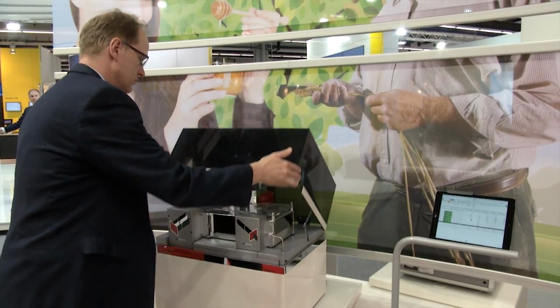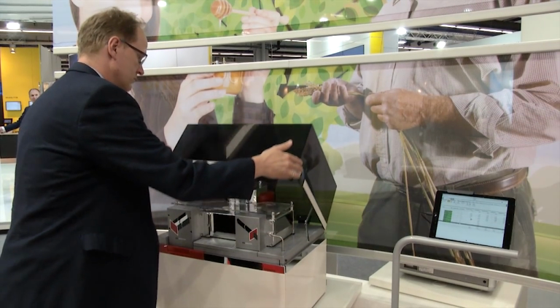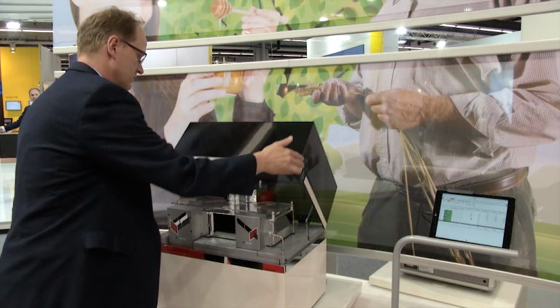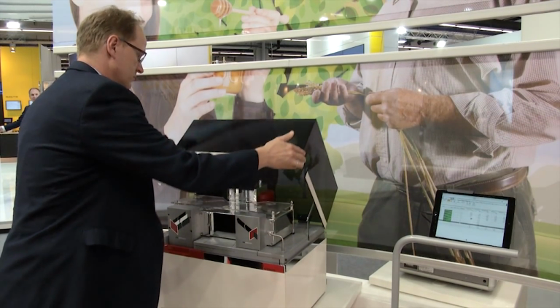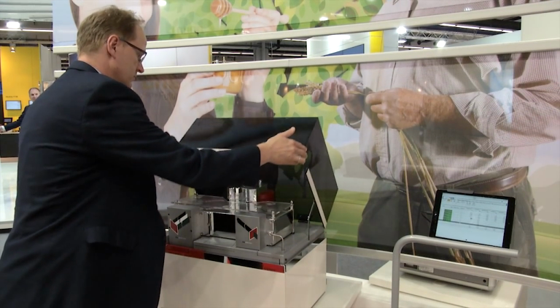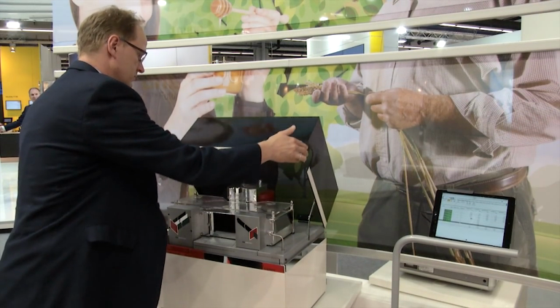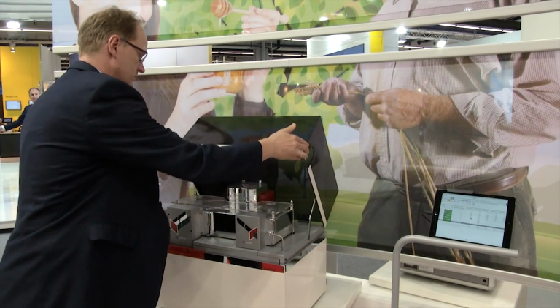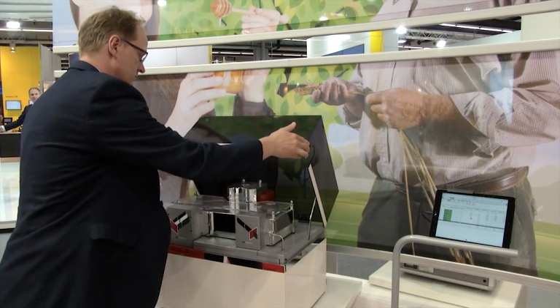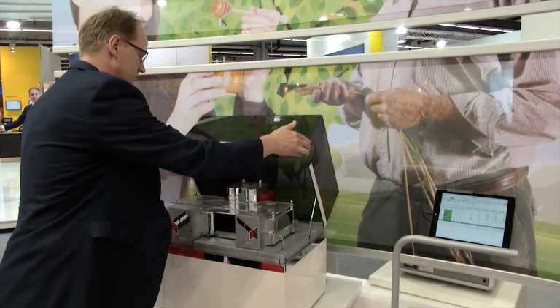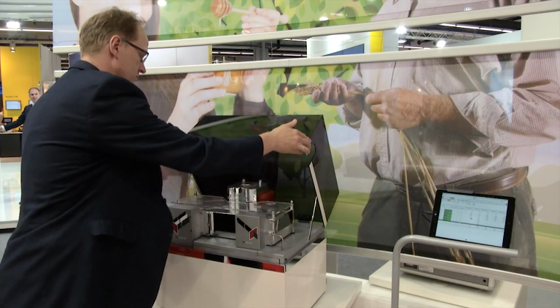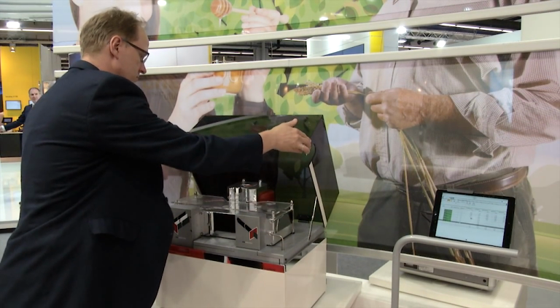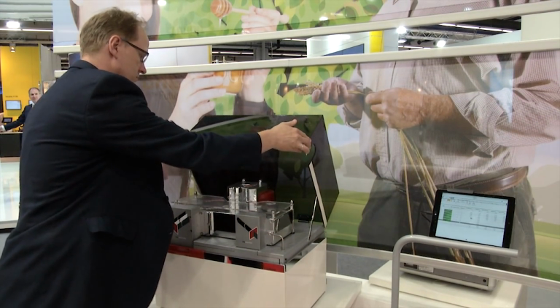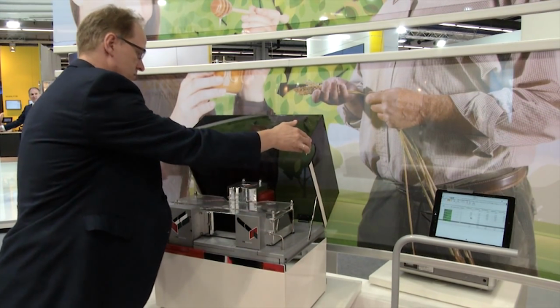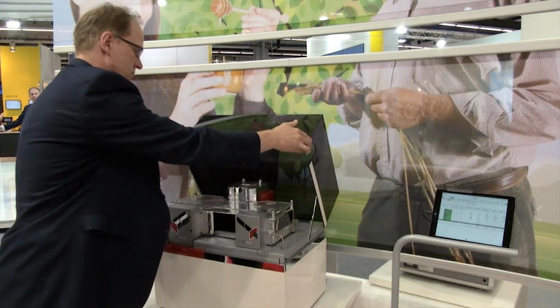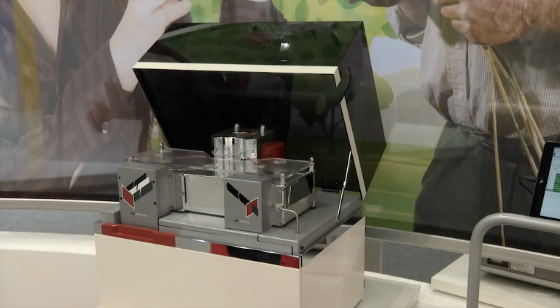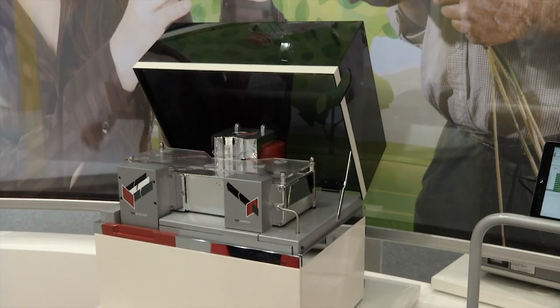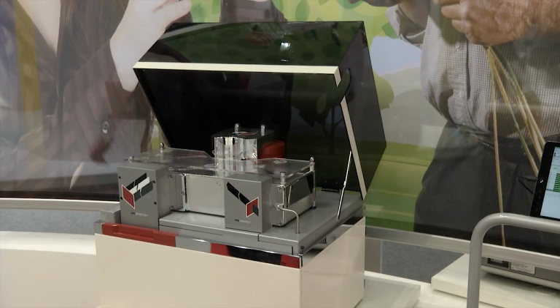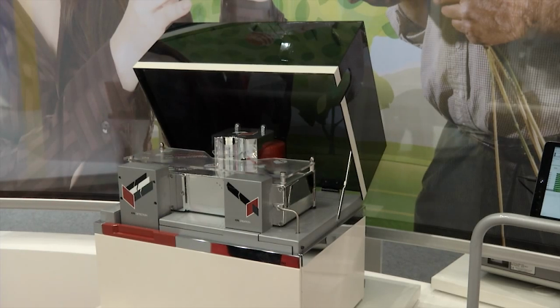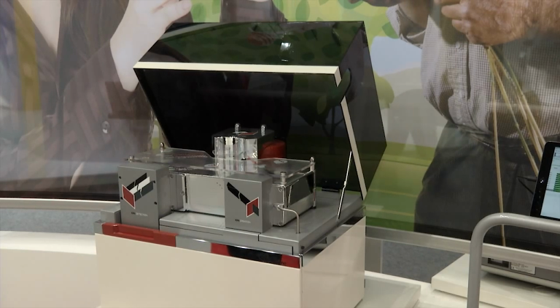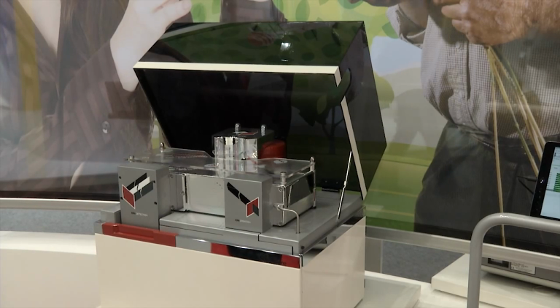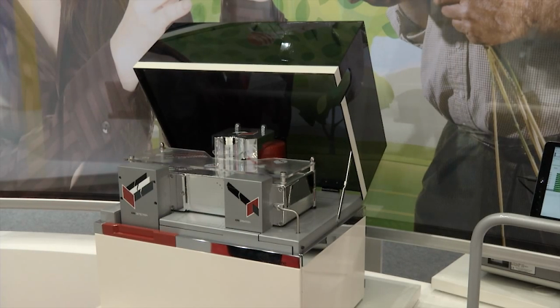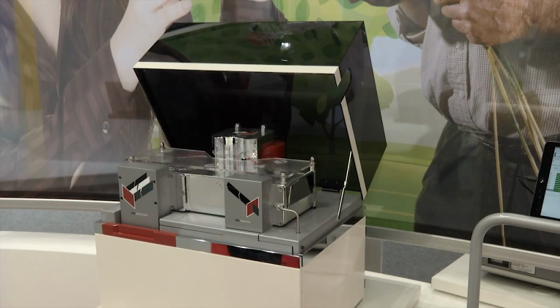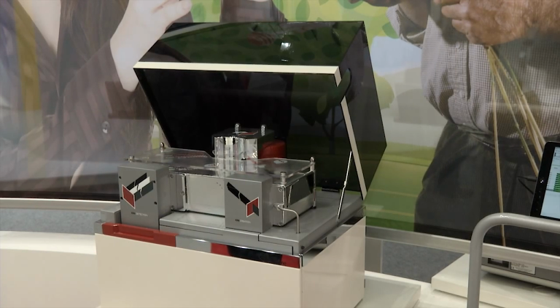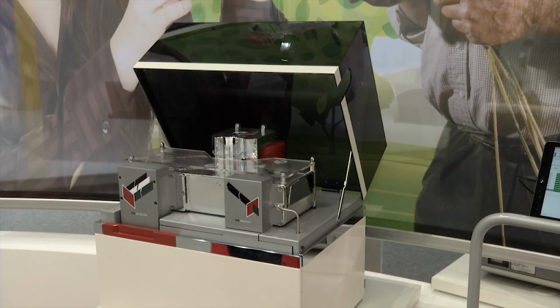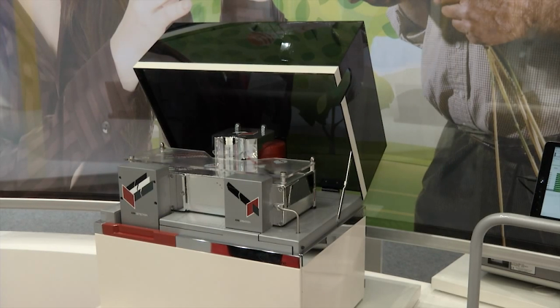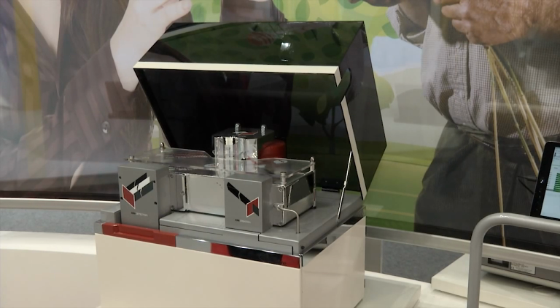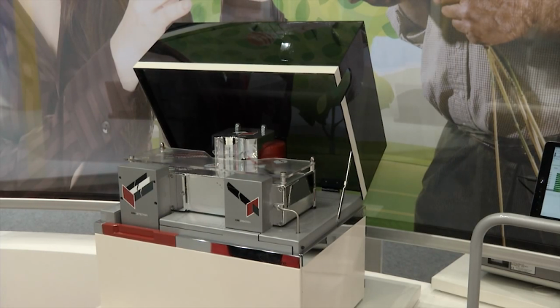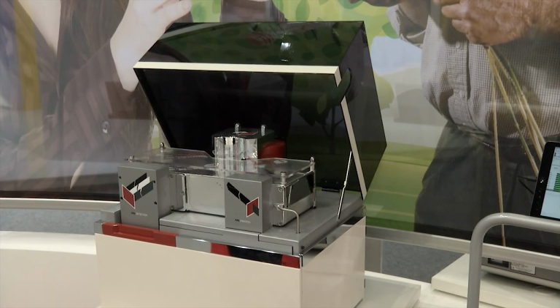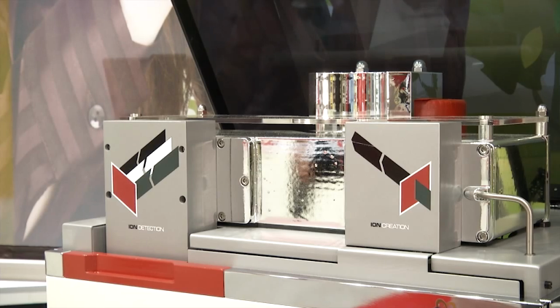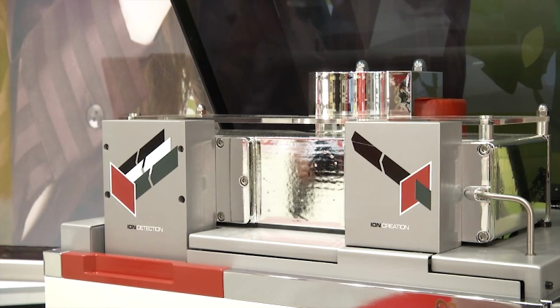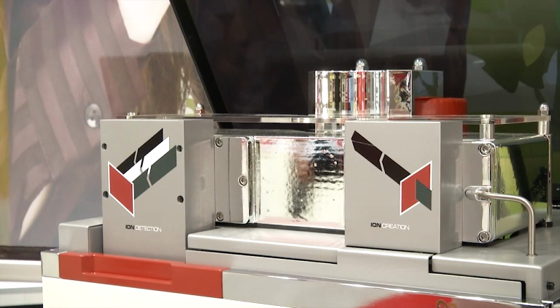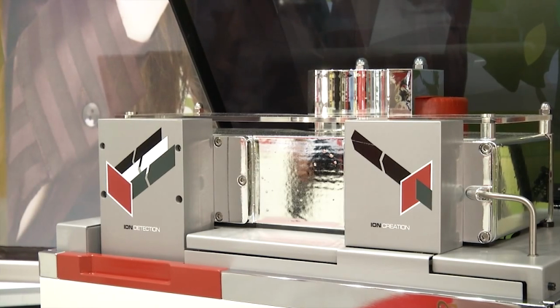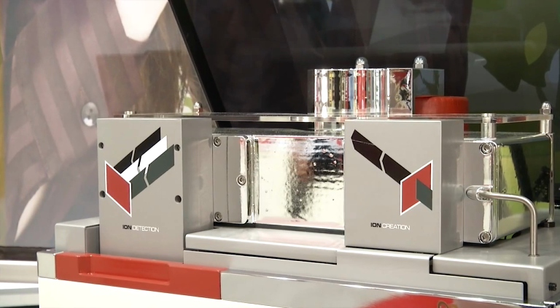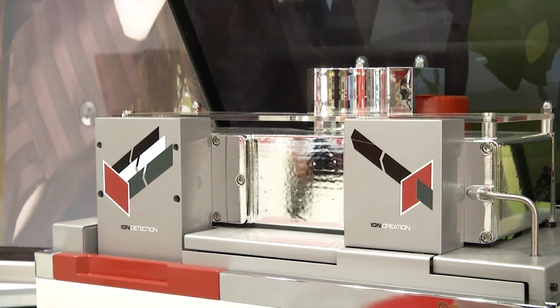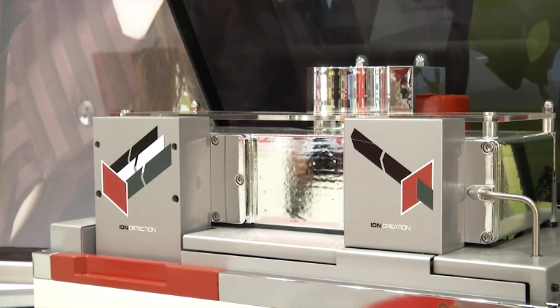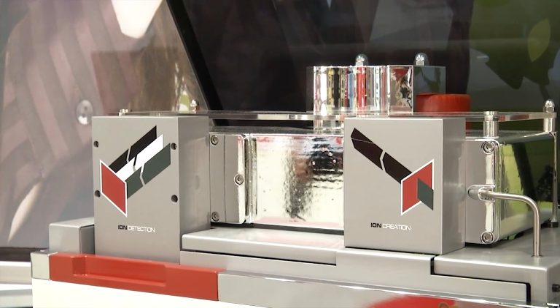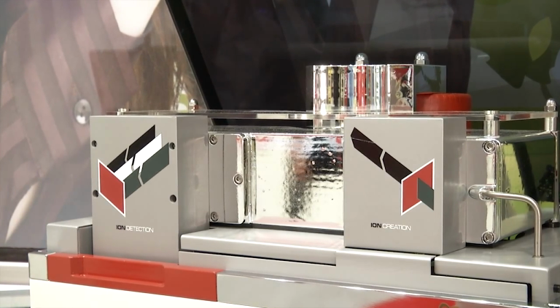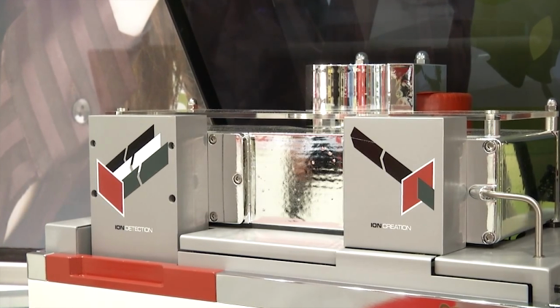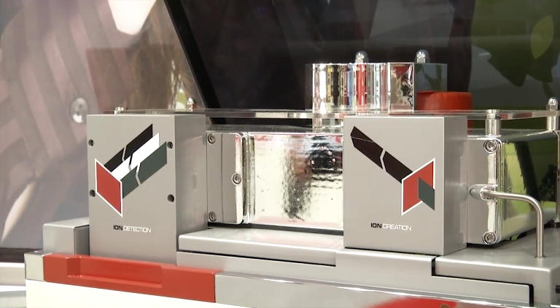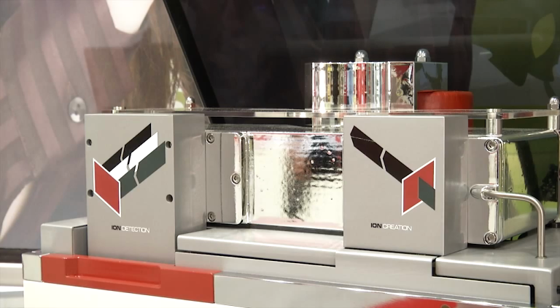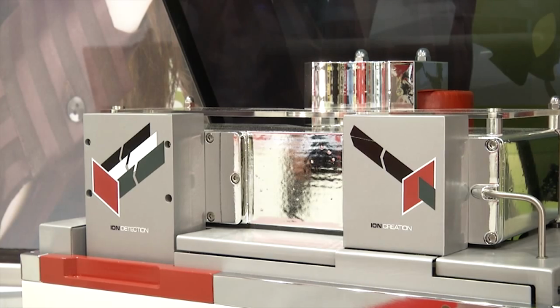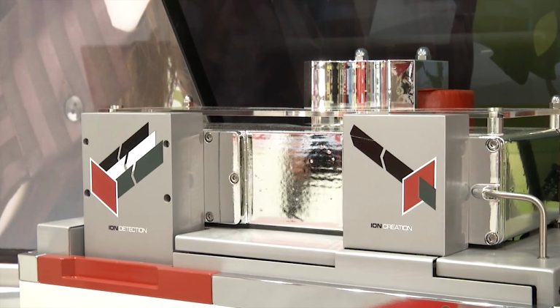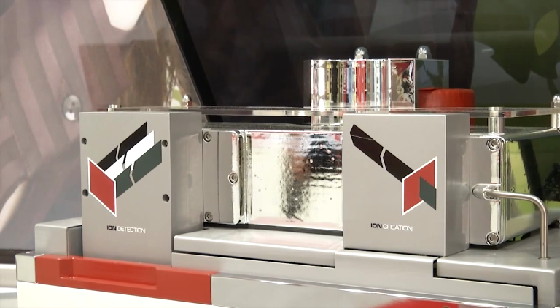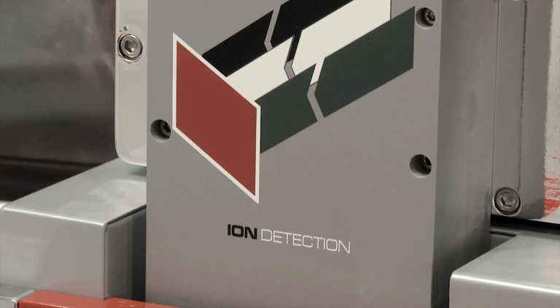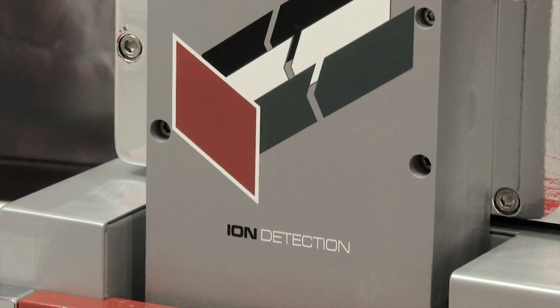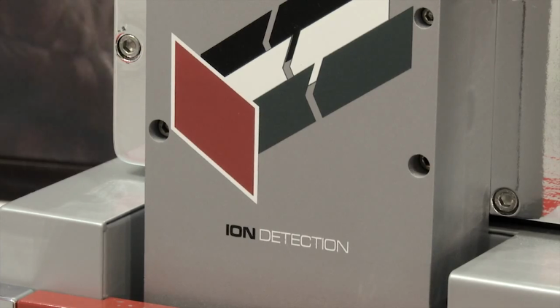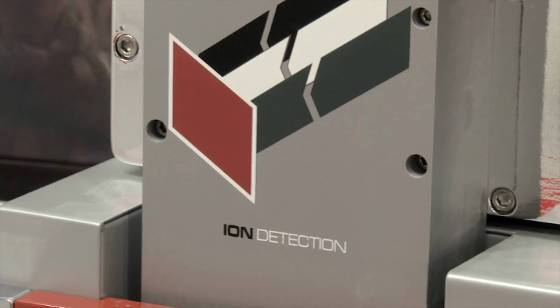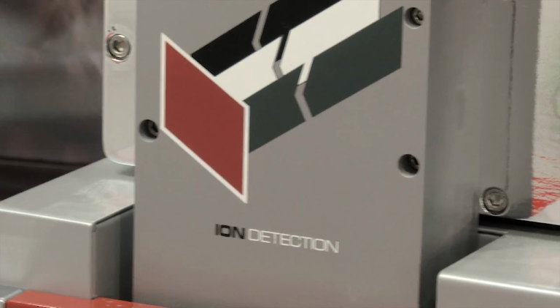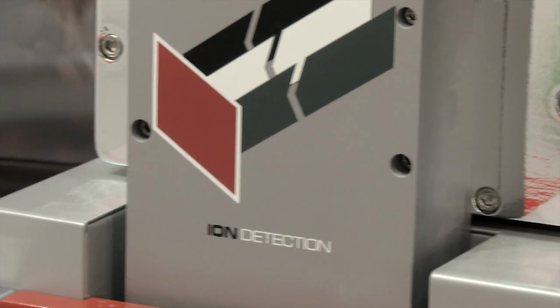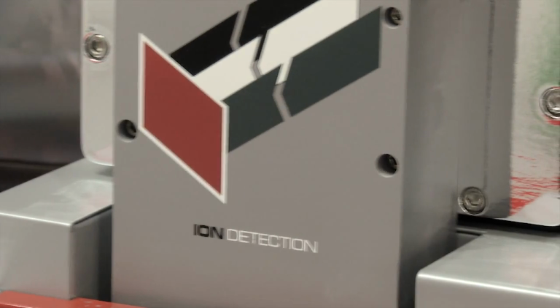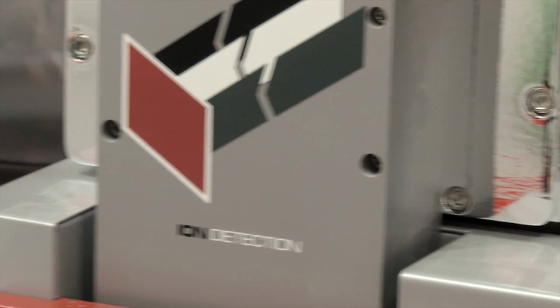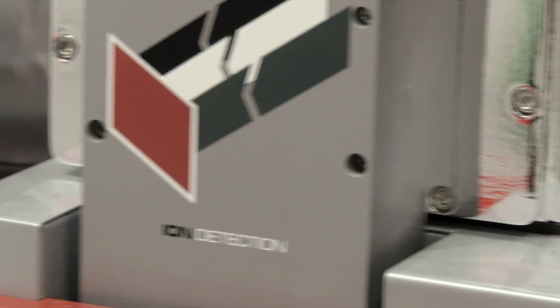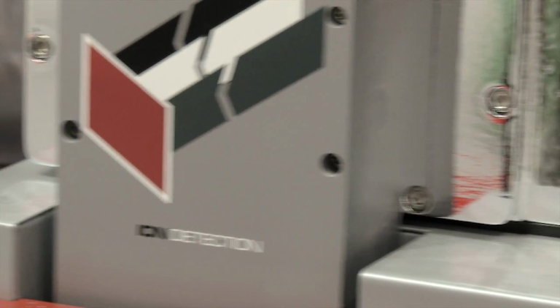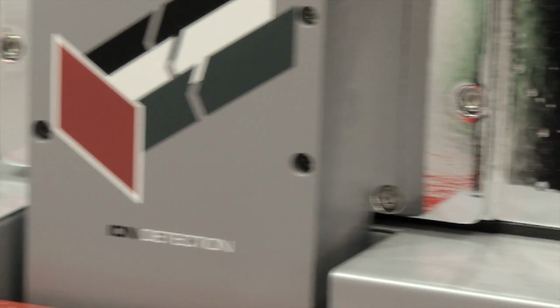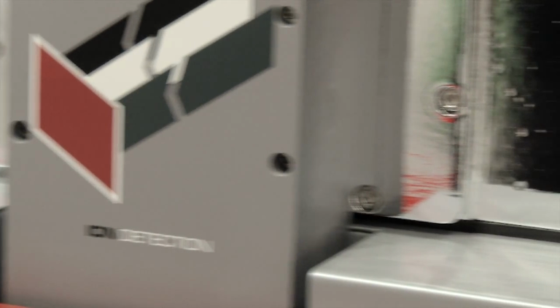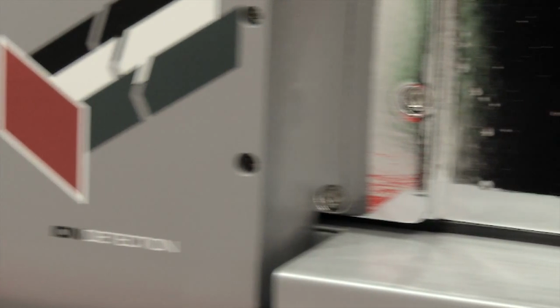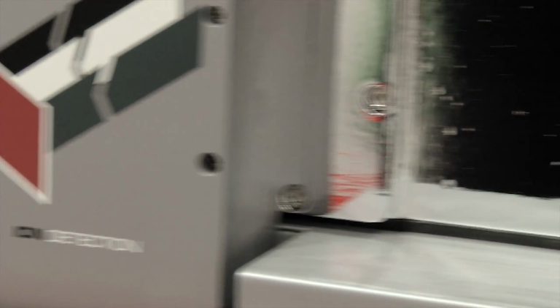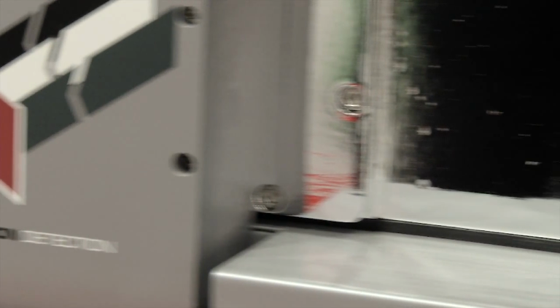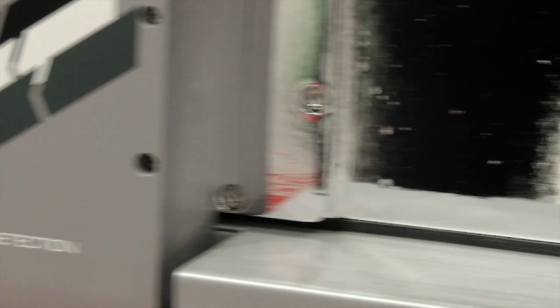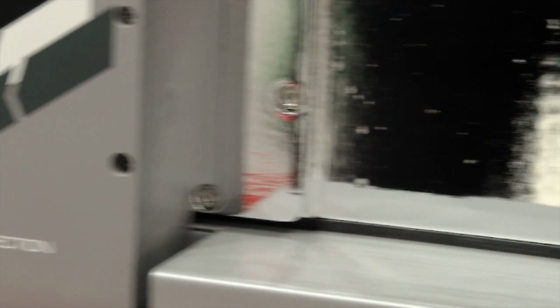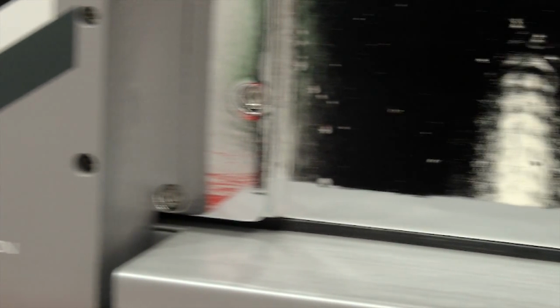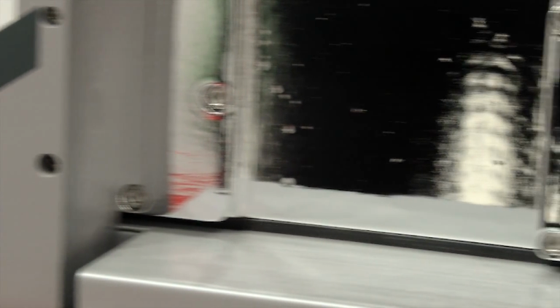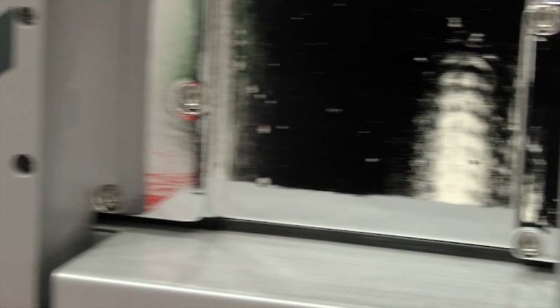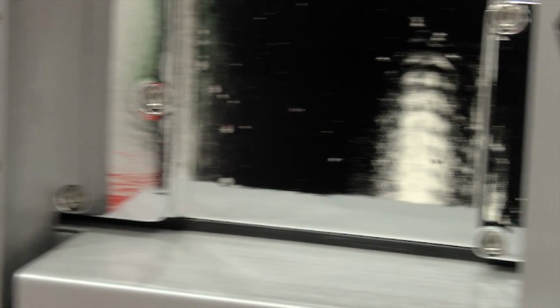Besides this, we show you a product for isotope ratio mass spectrometry — our new Vision mass spec.